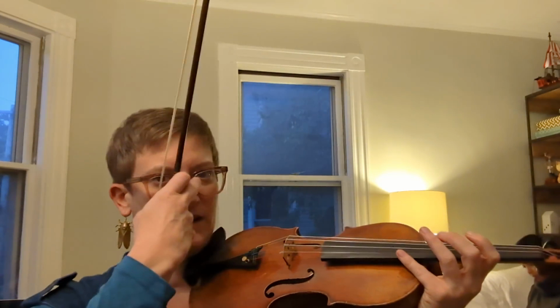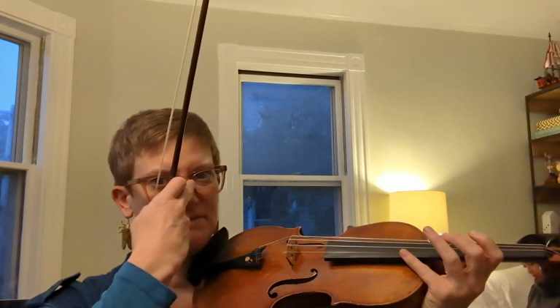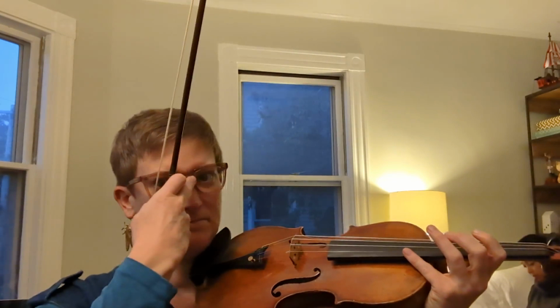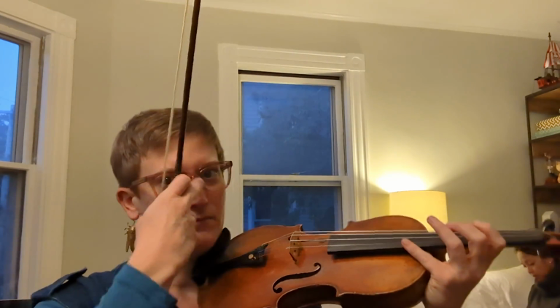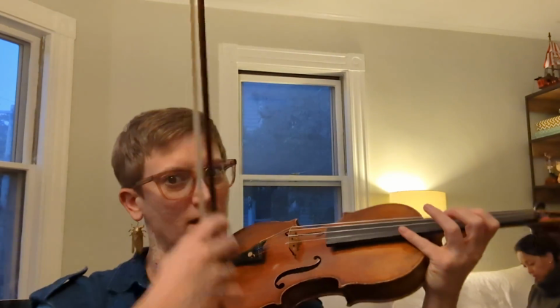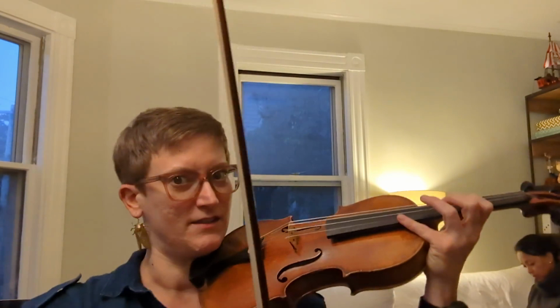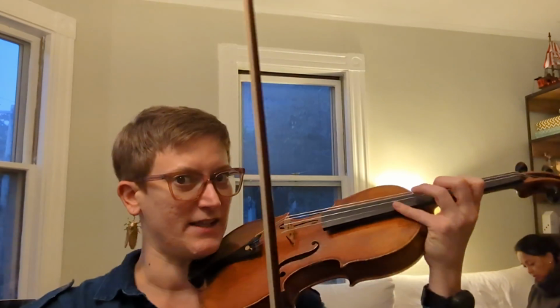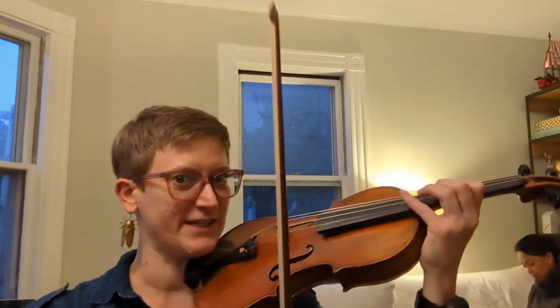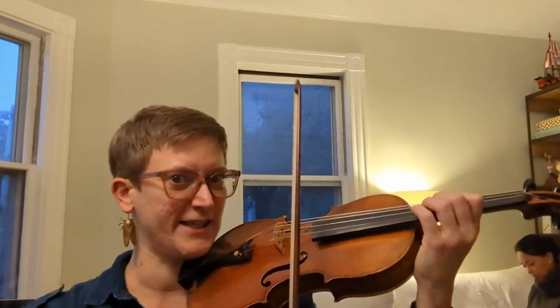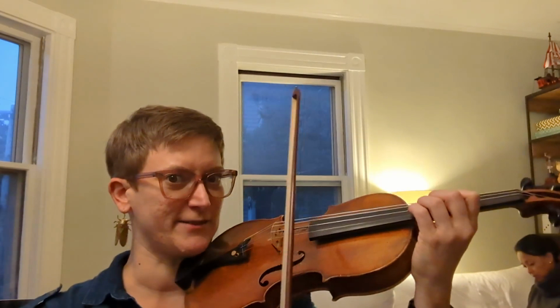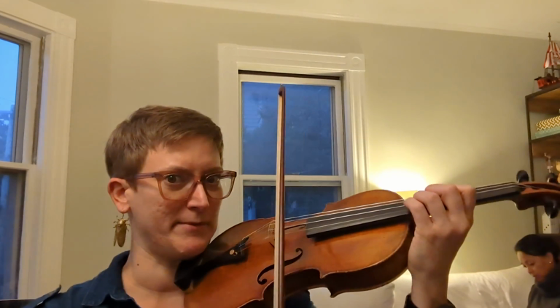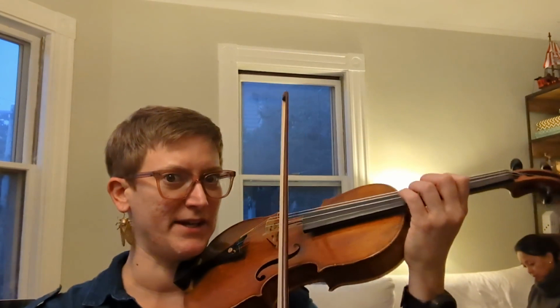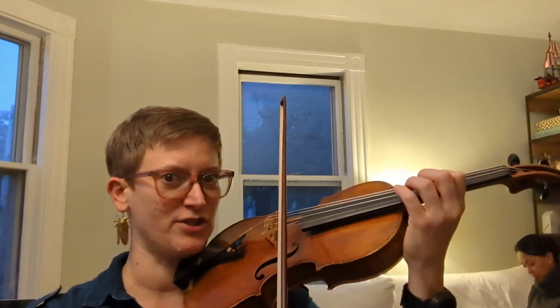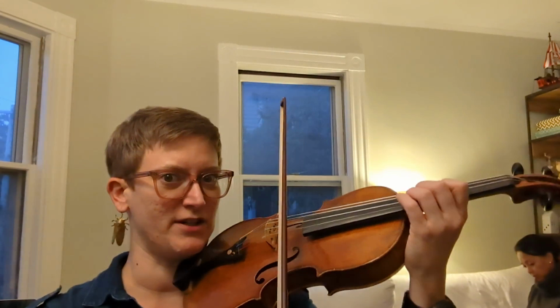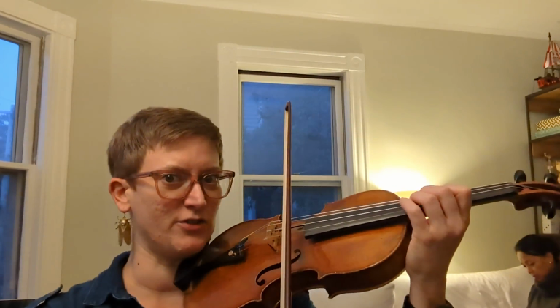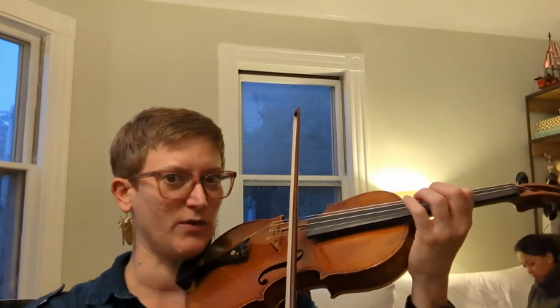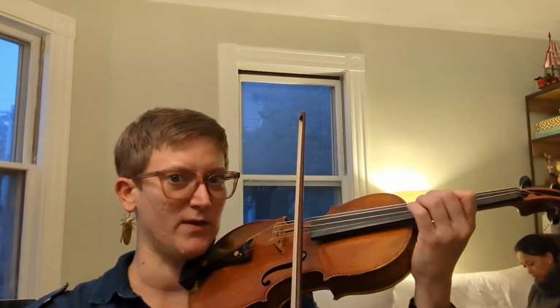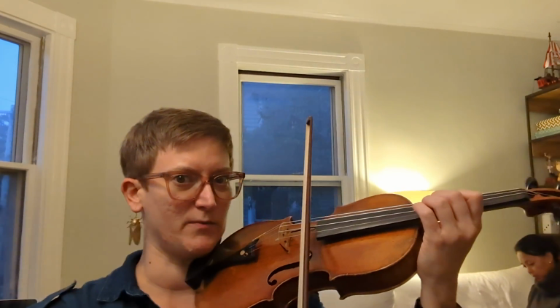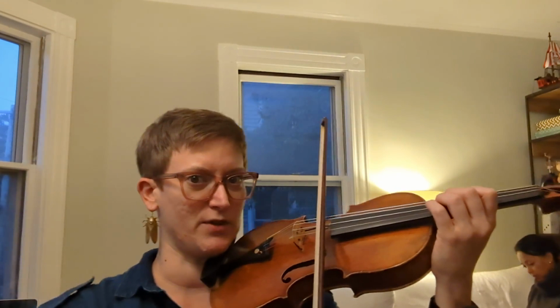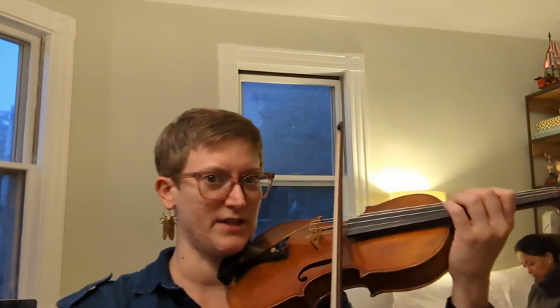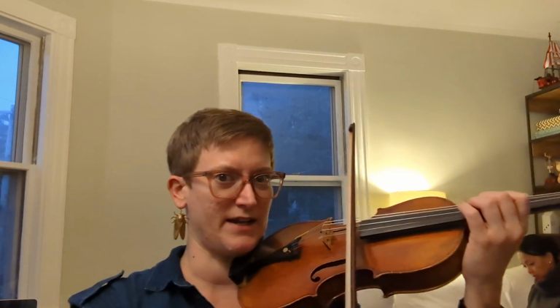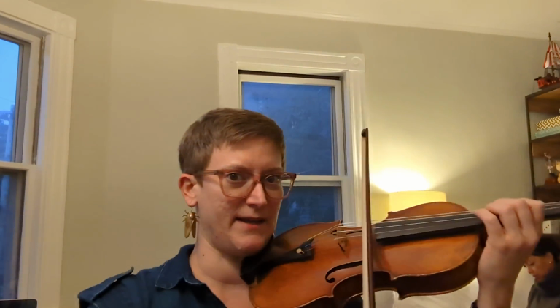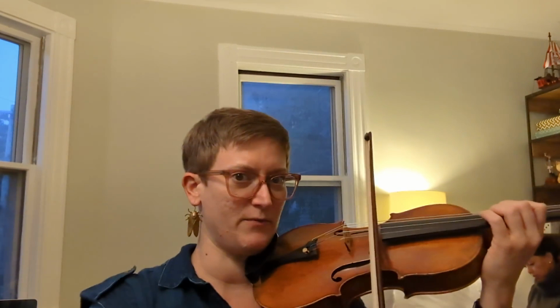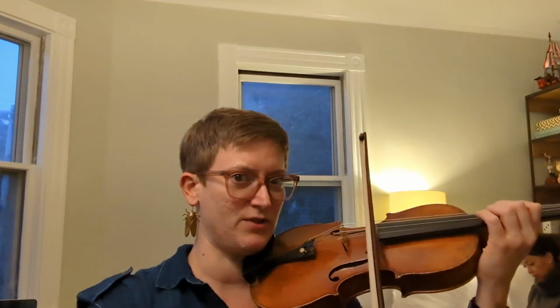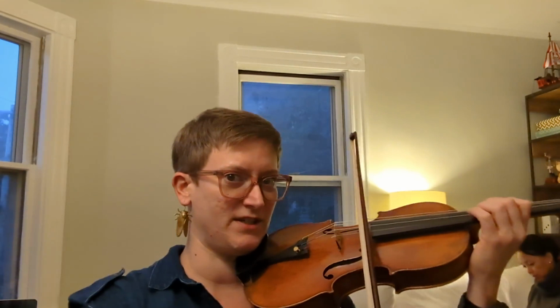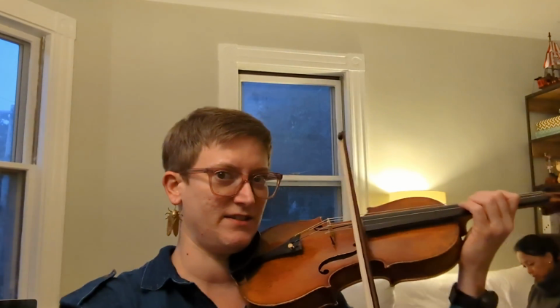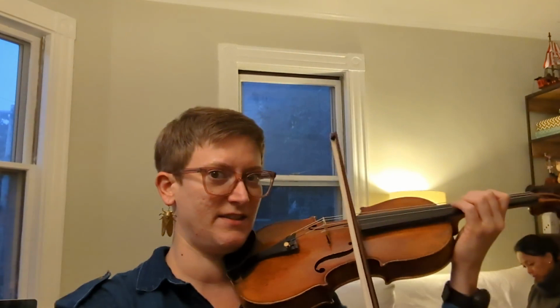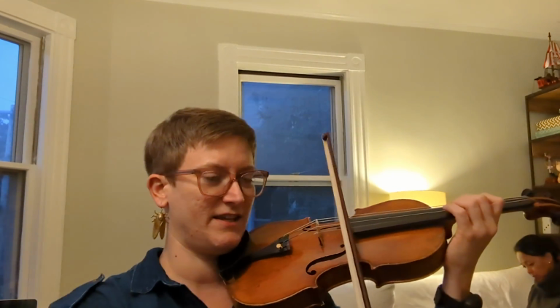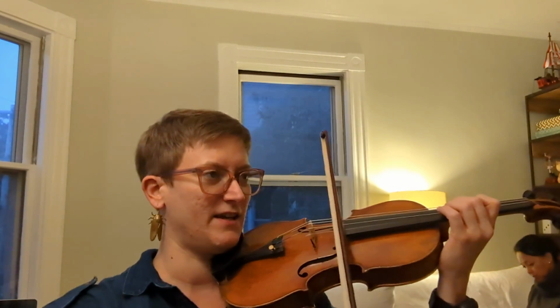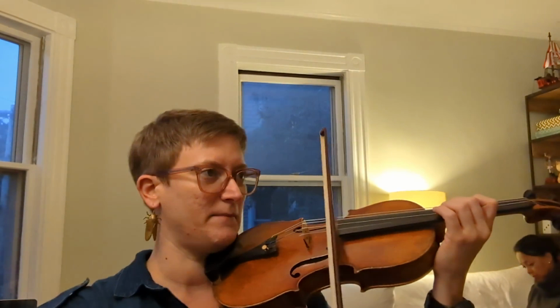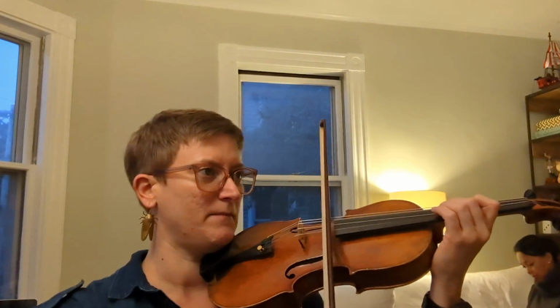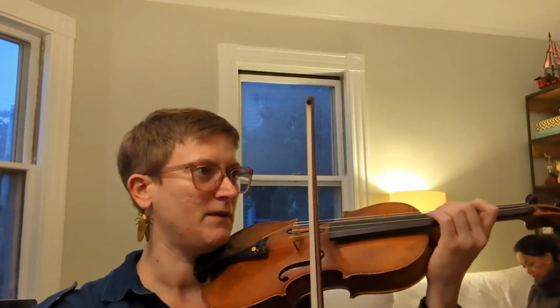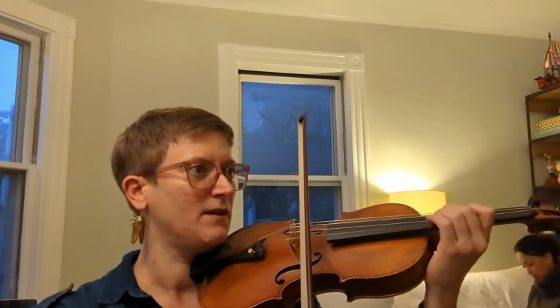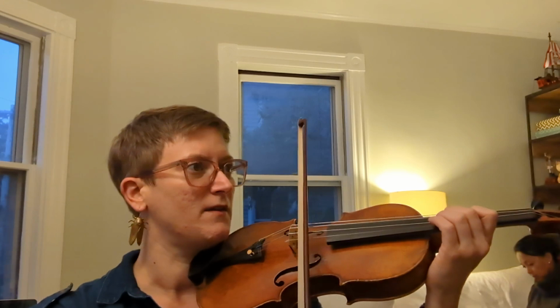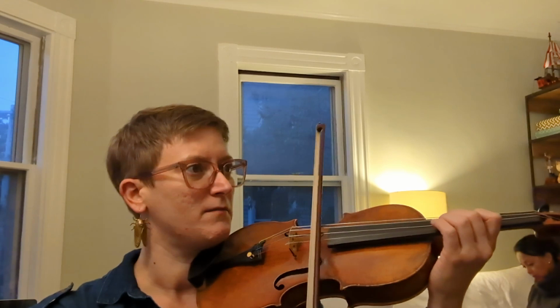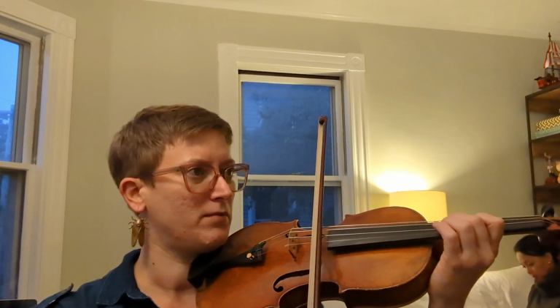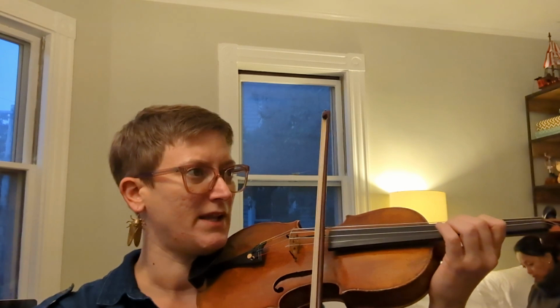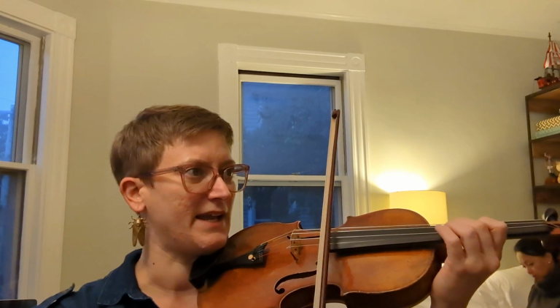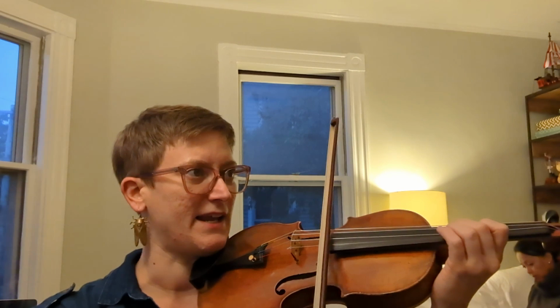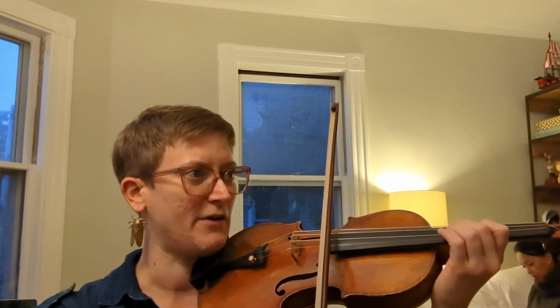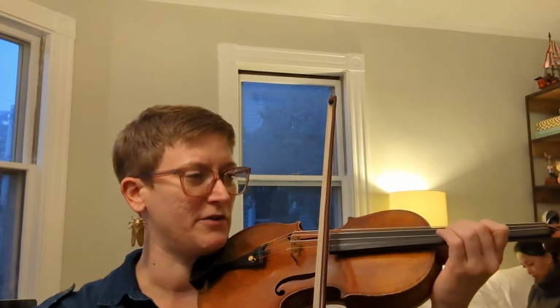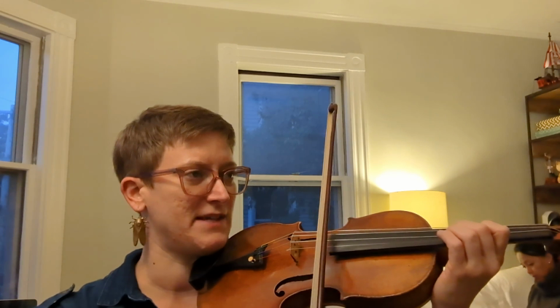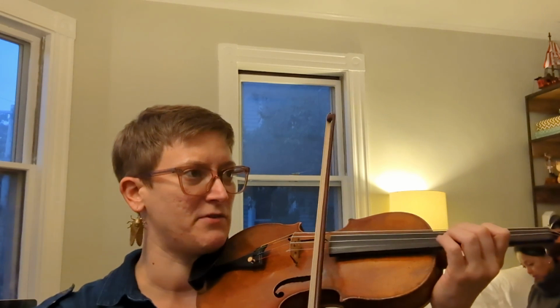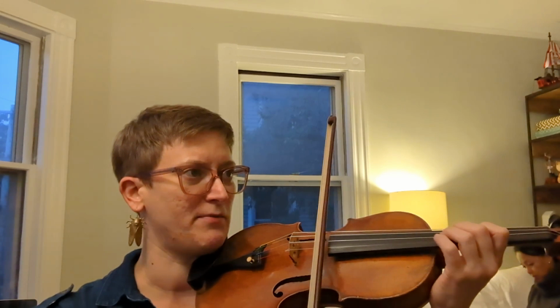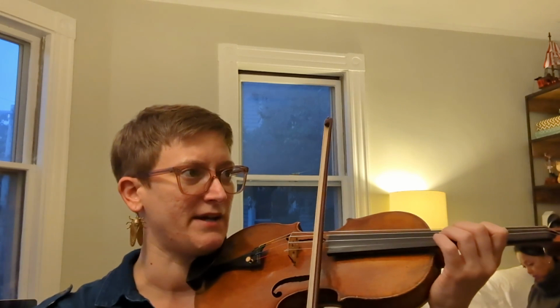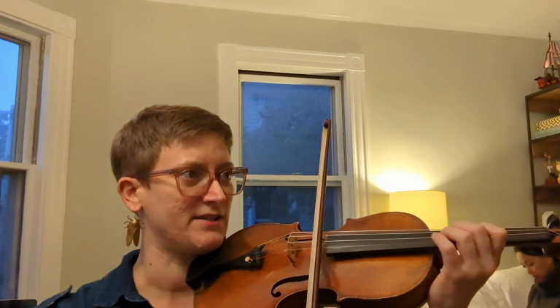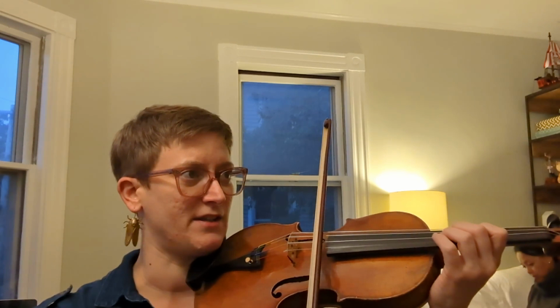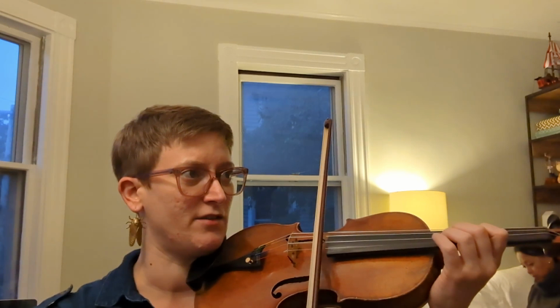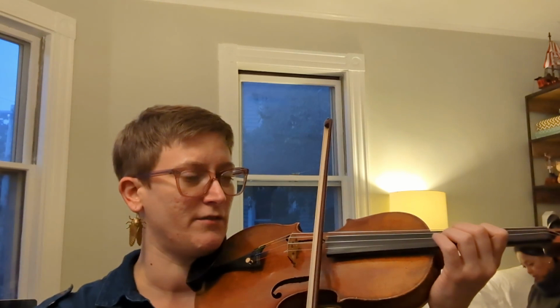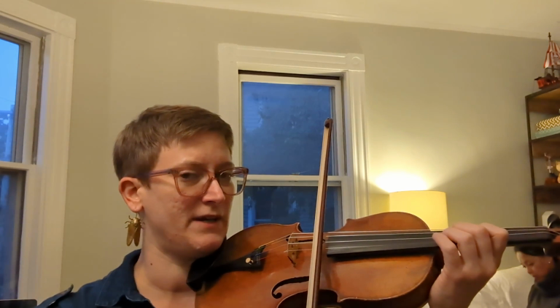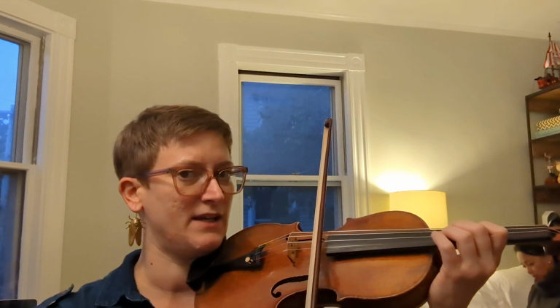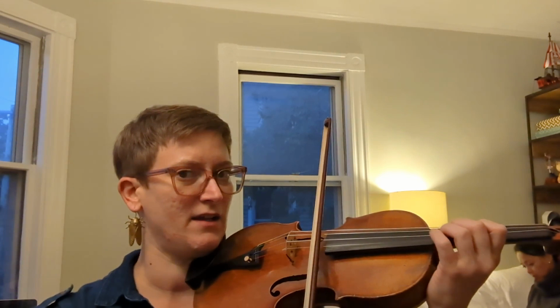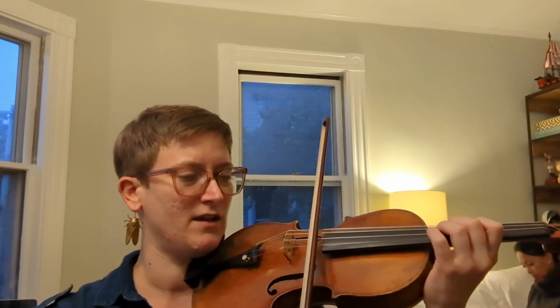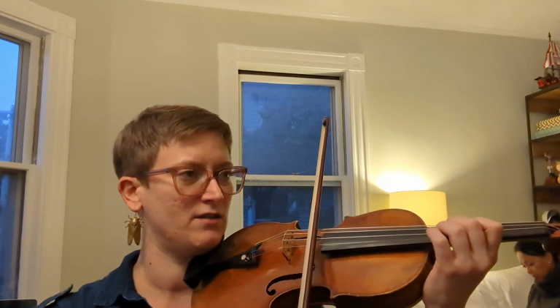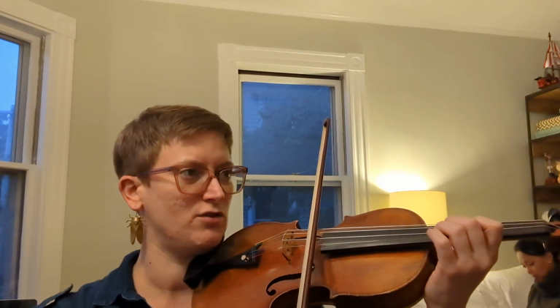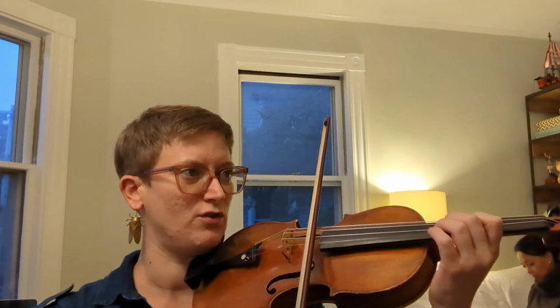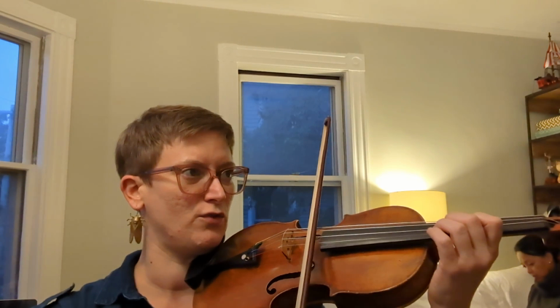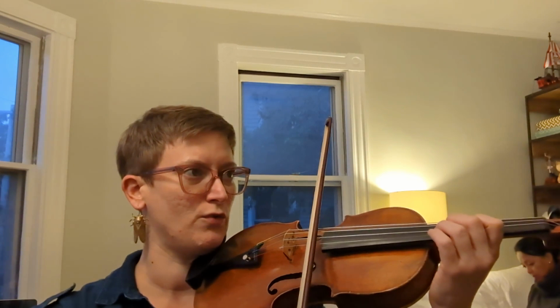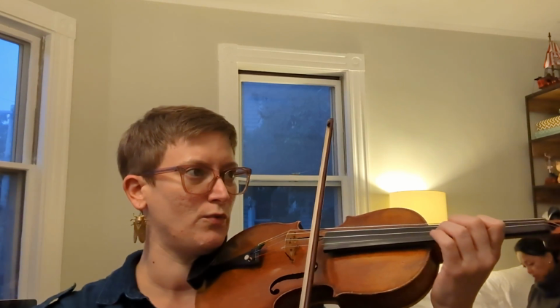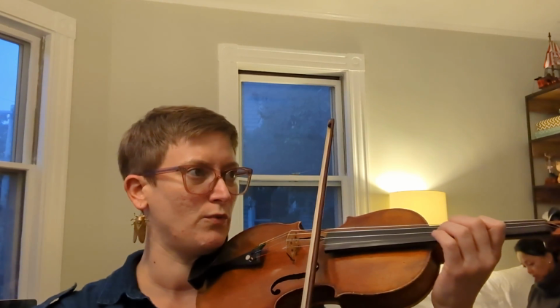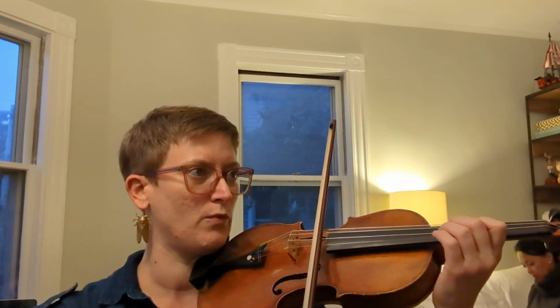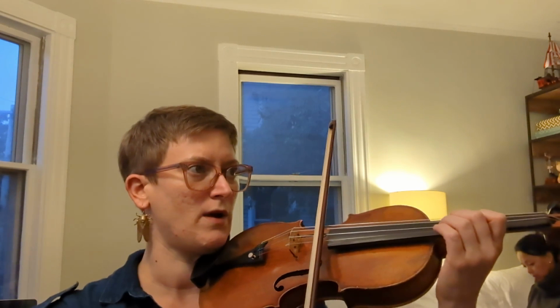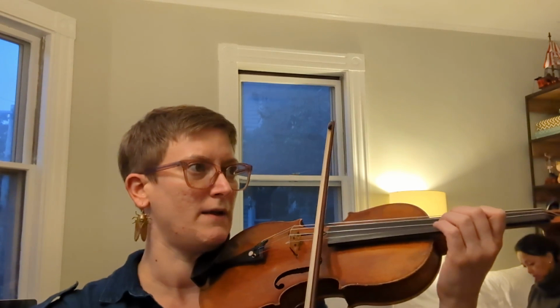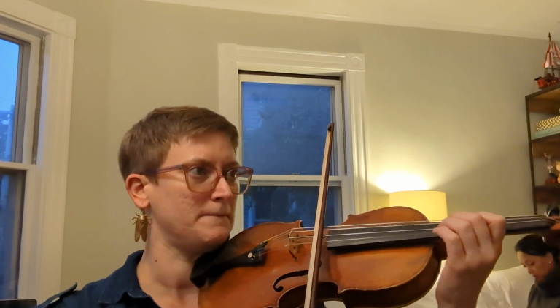Great. So that's the explanation. I'll do it one more time with just the playing — how it's done when you practice it. Let's do it three, two, one.